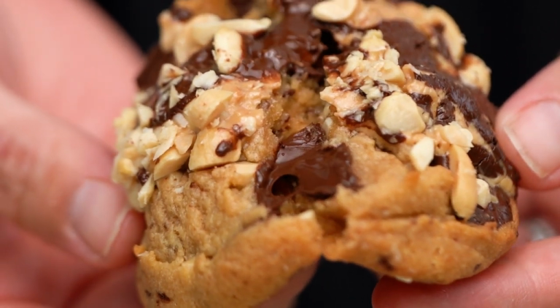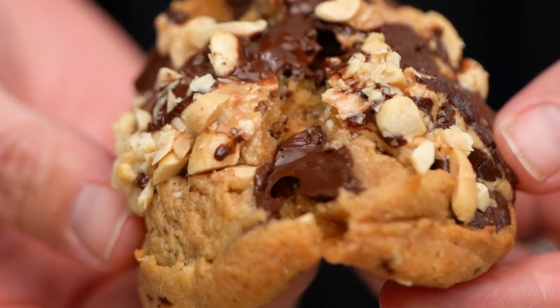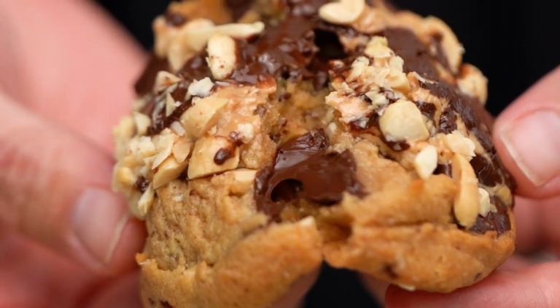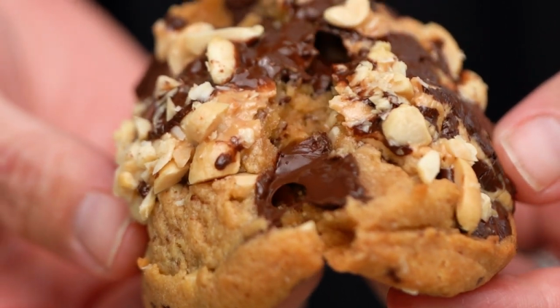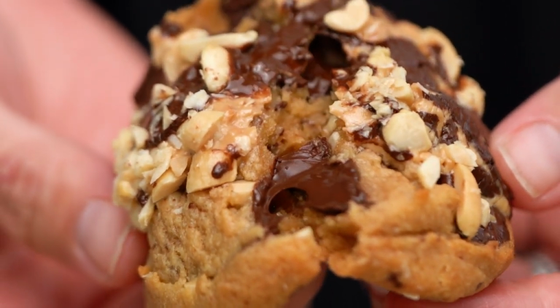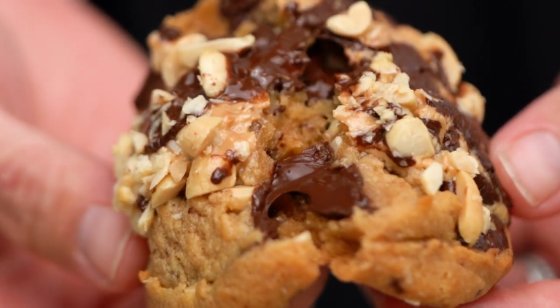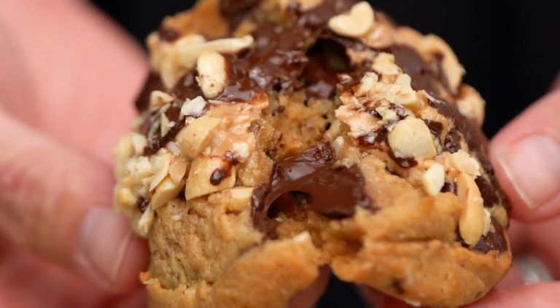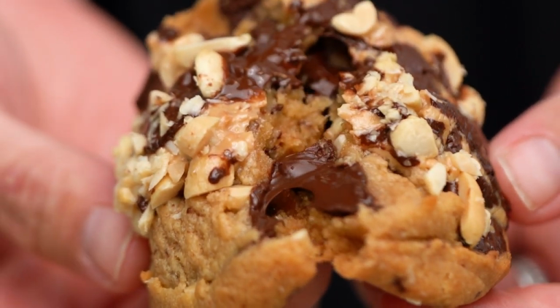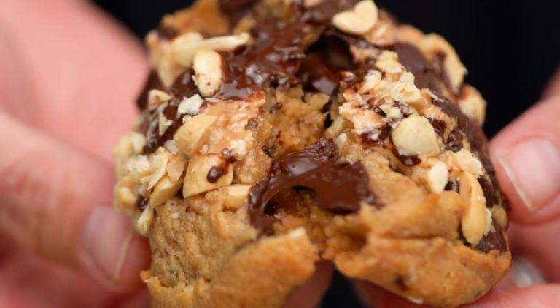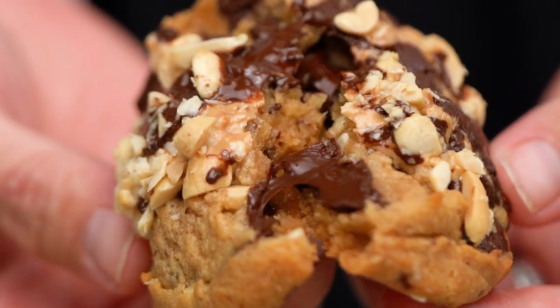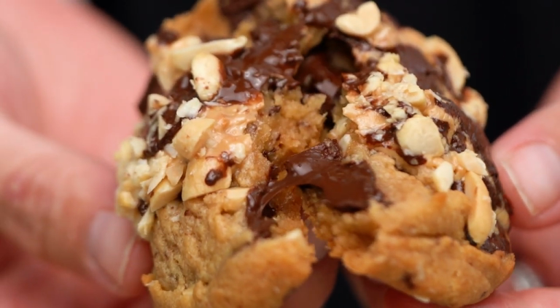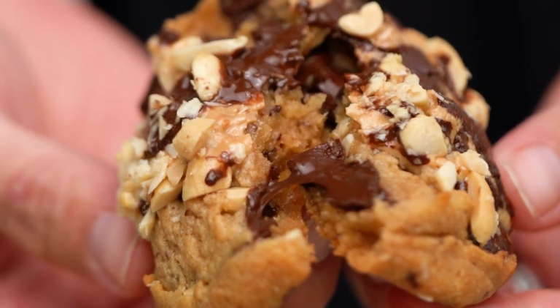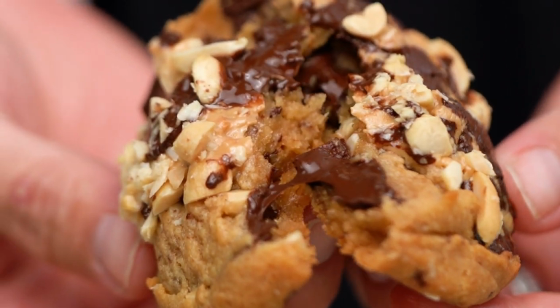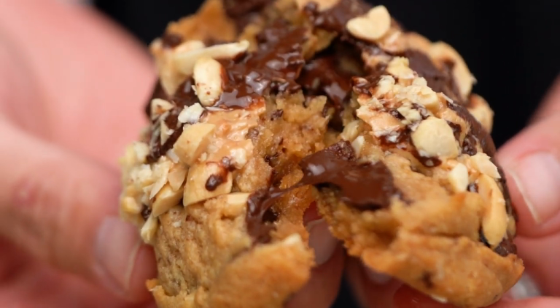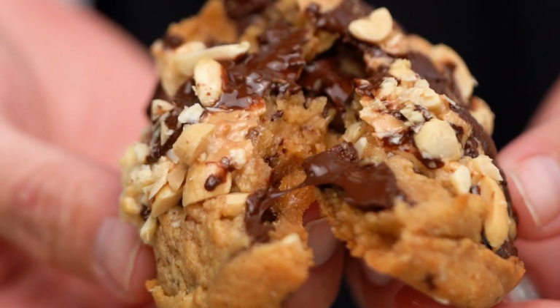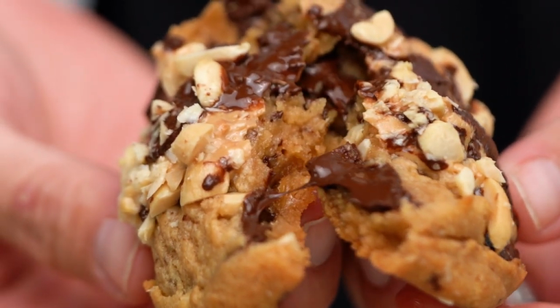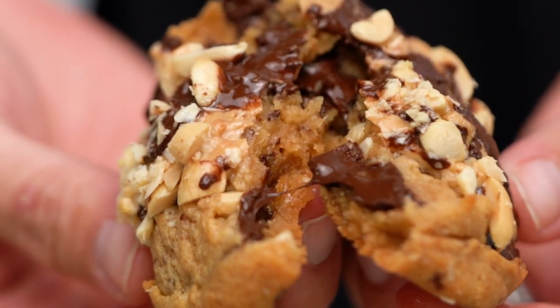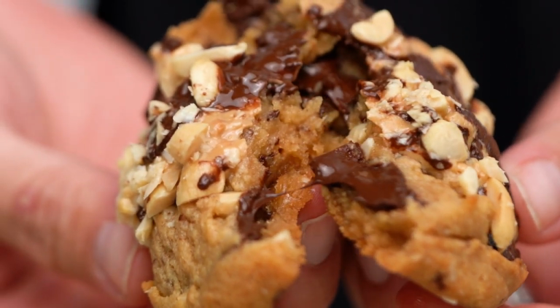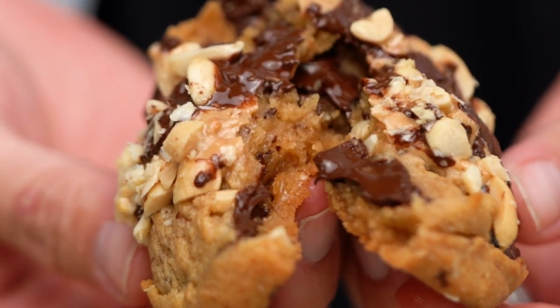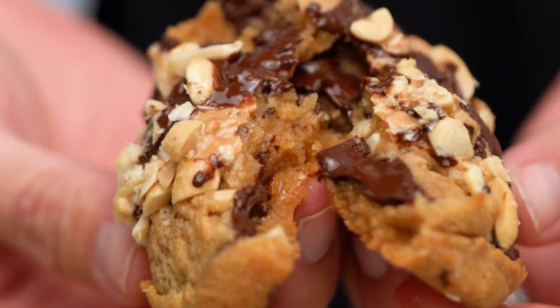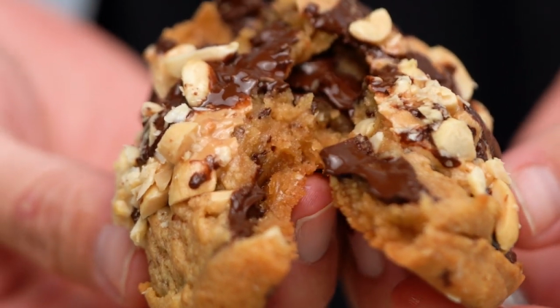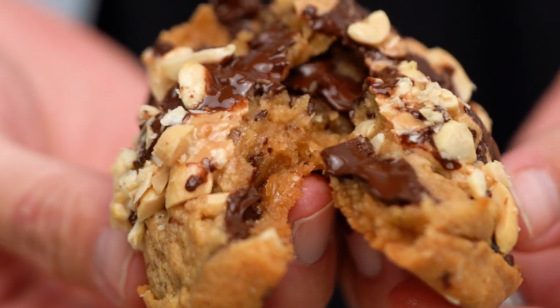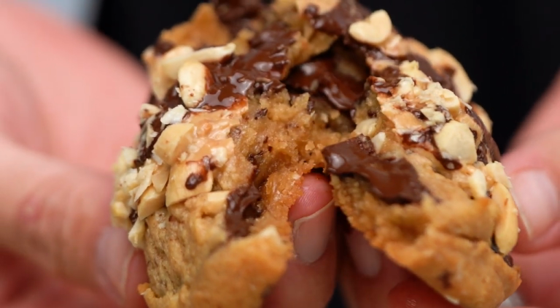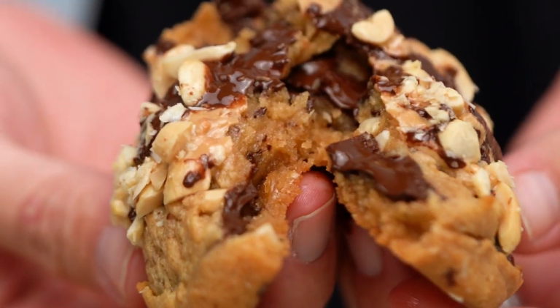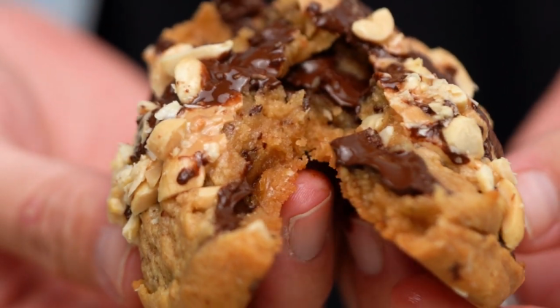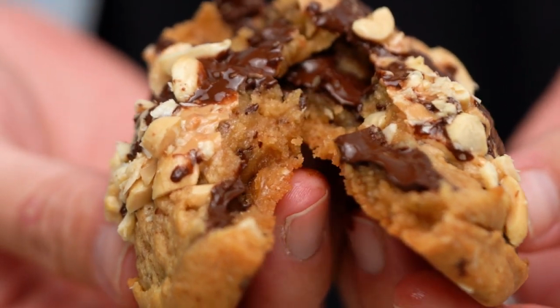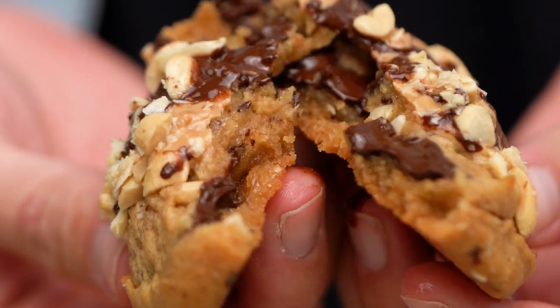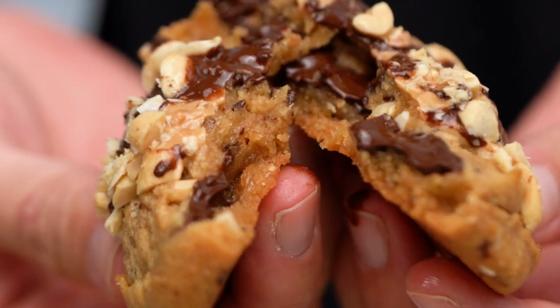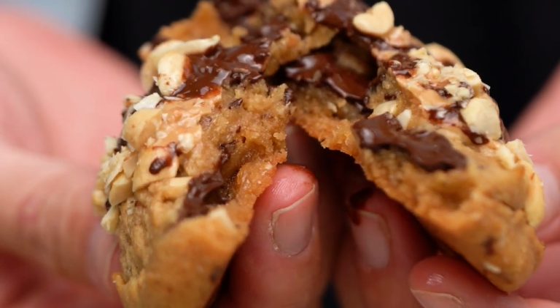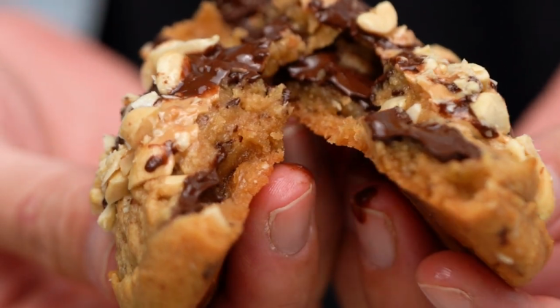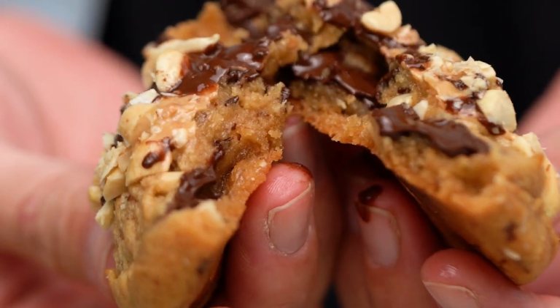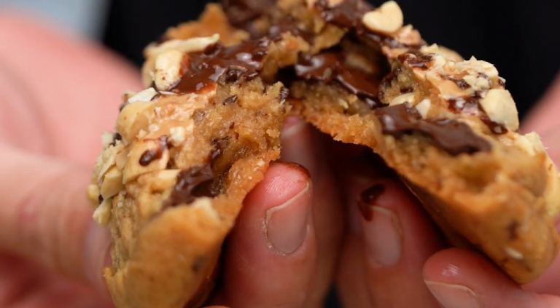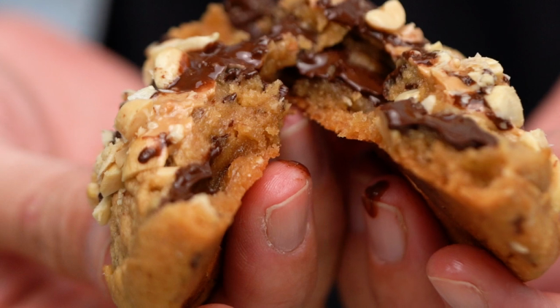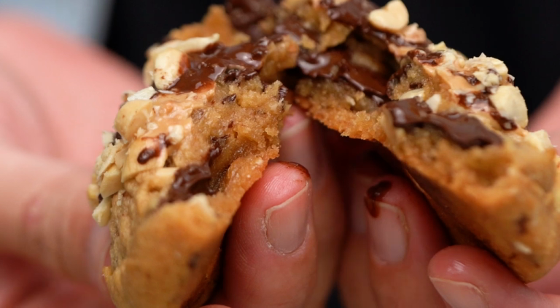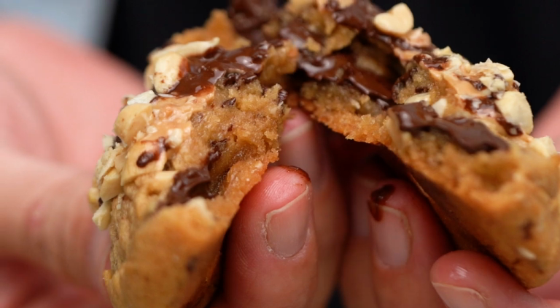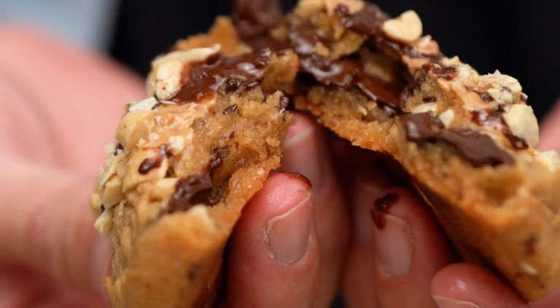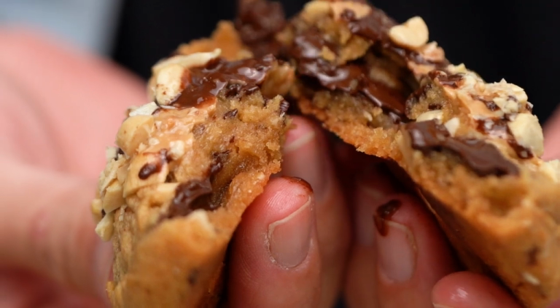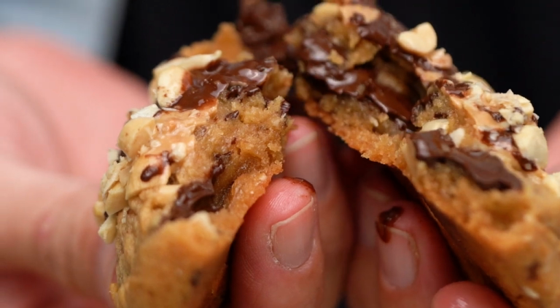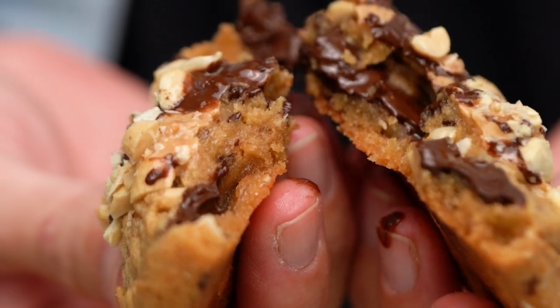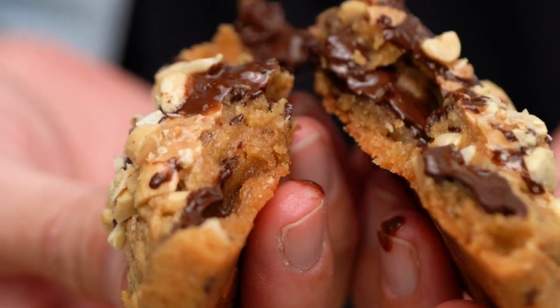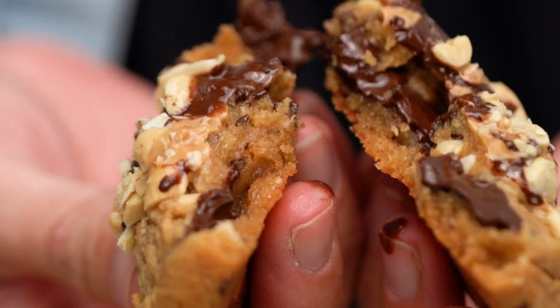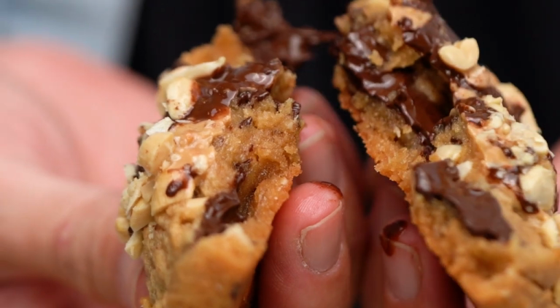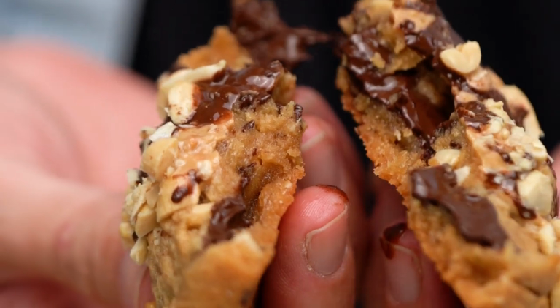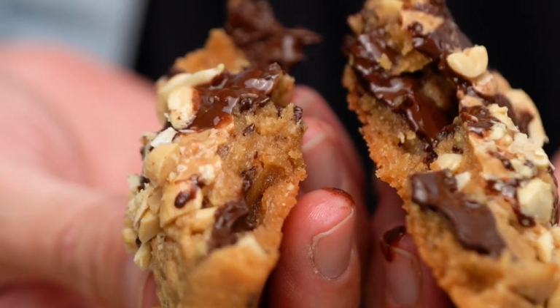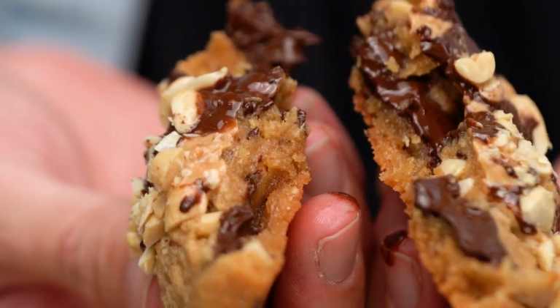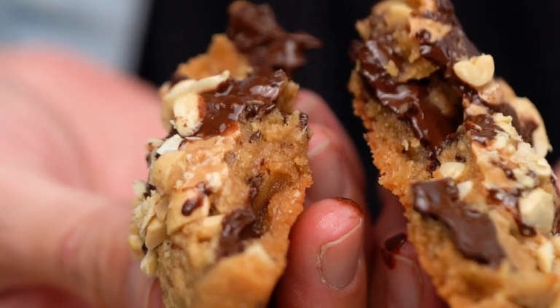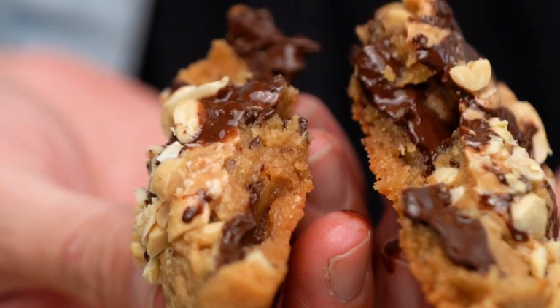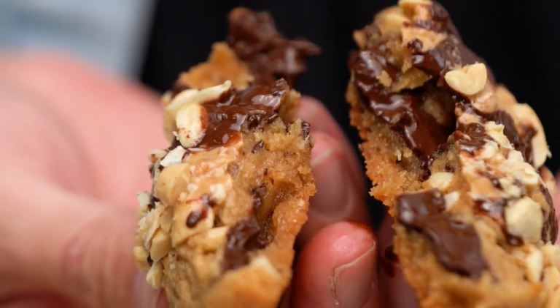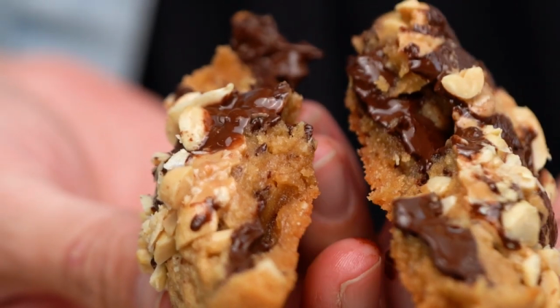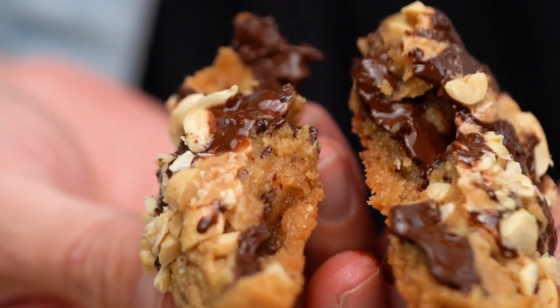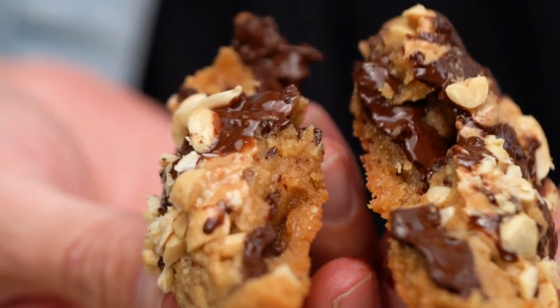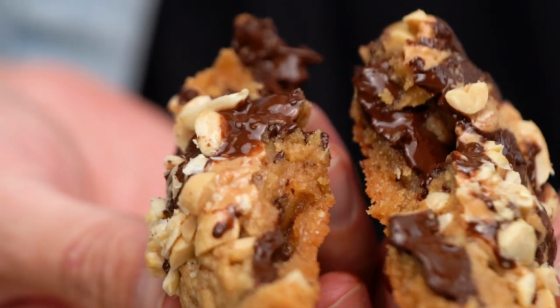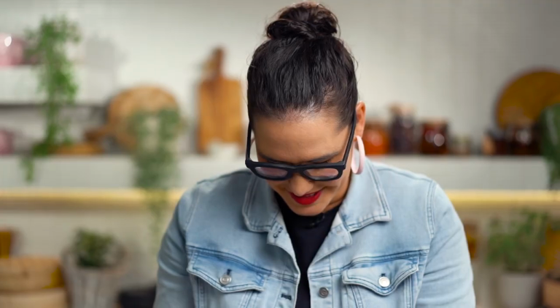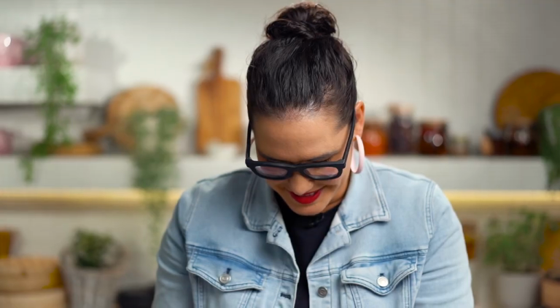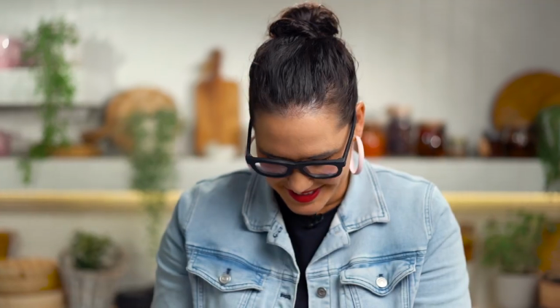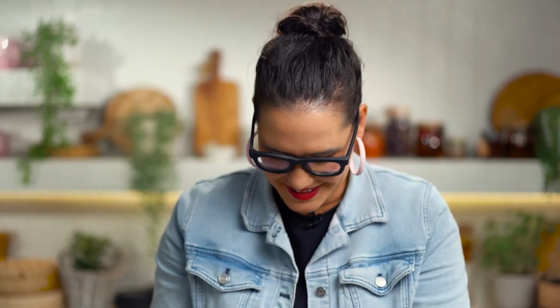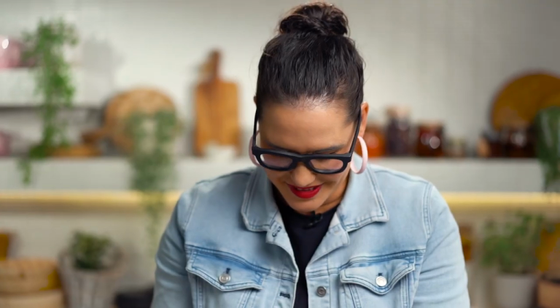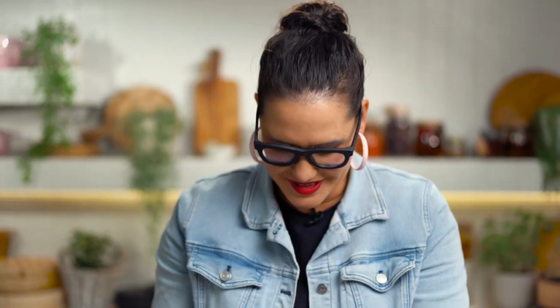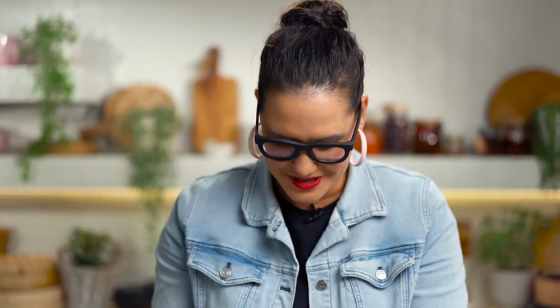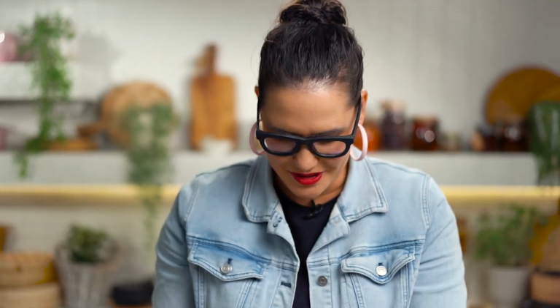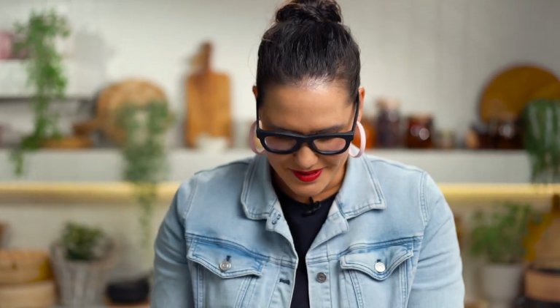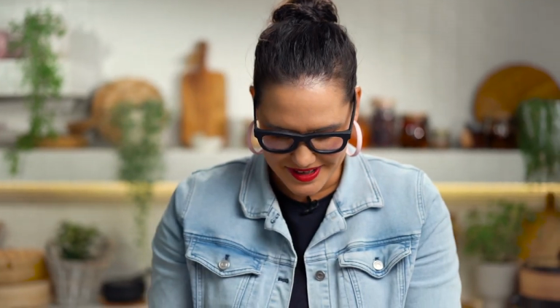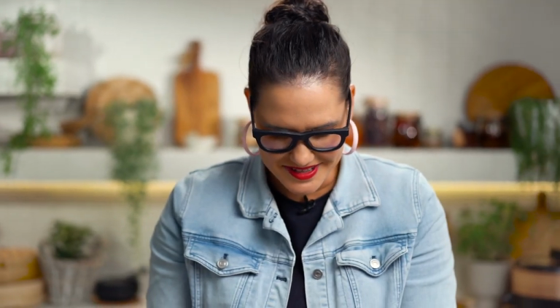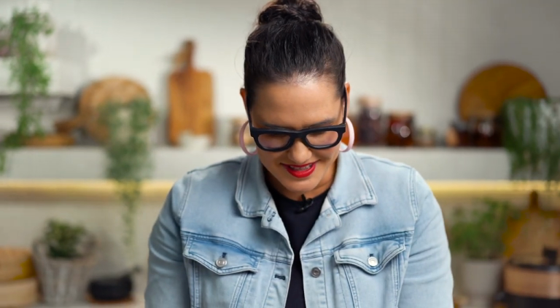That chocolate — look at that ooze. That's just incredible. I love it so much.